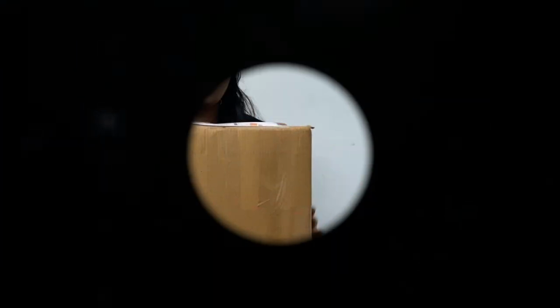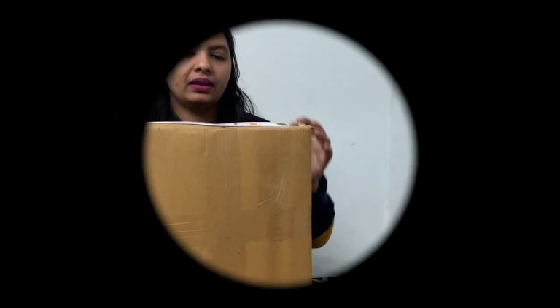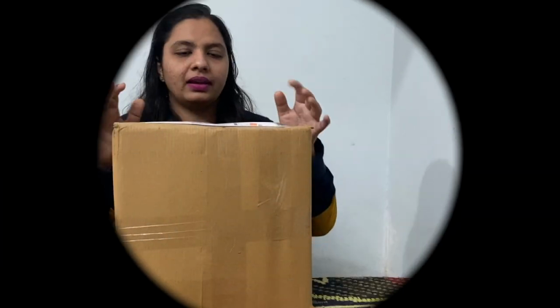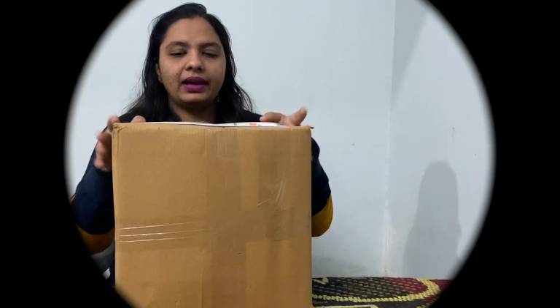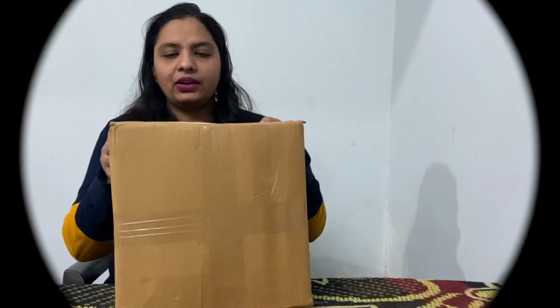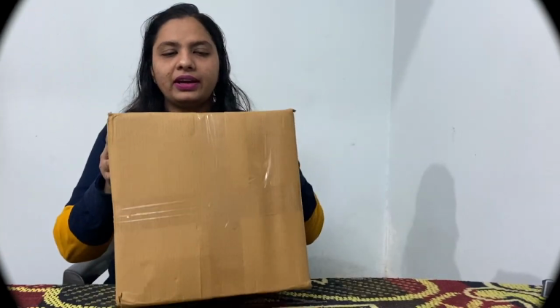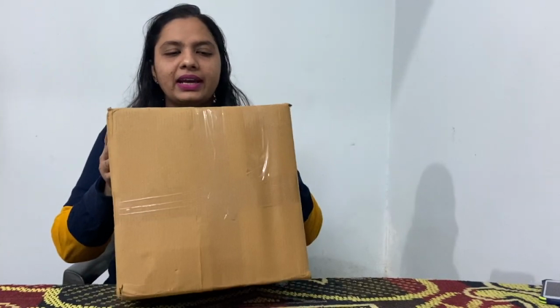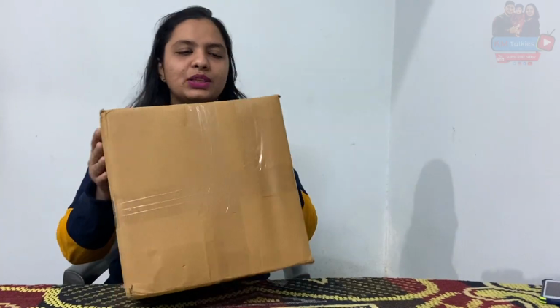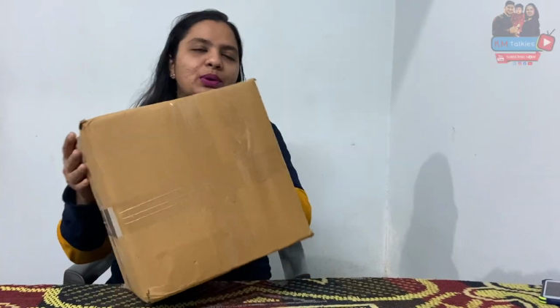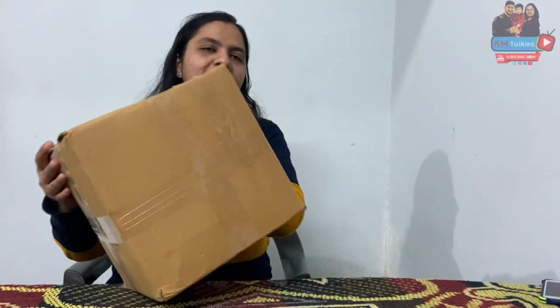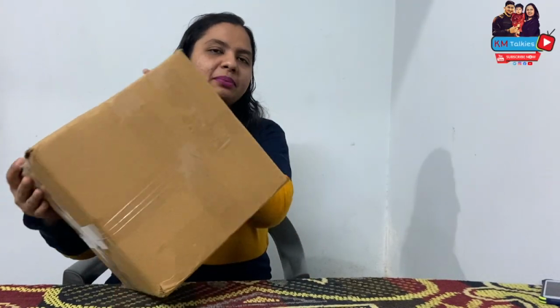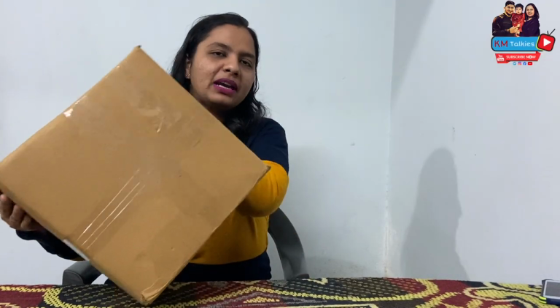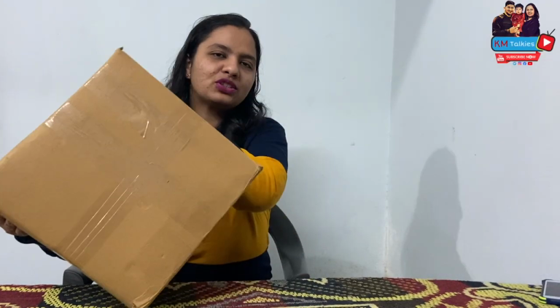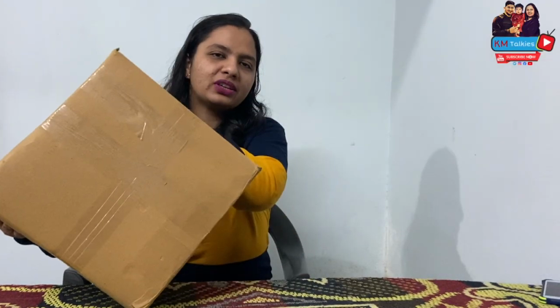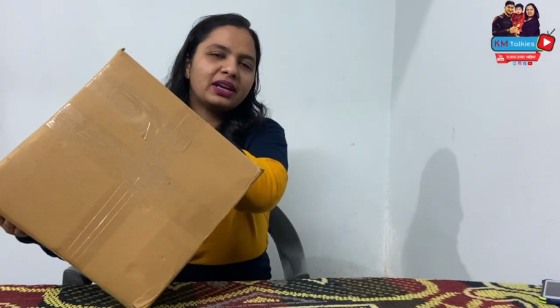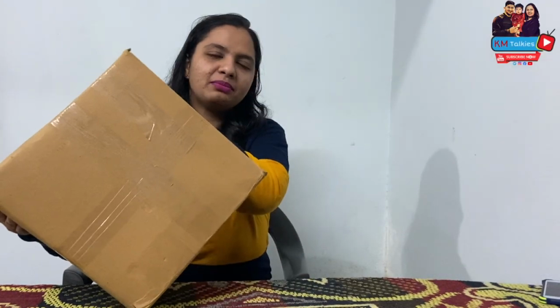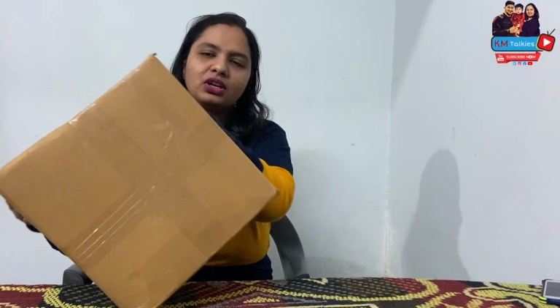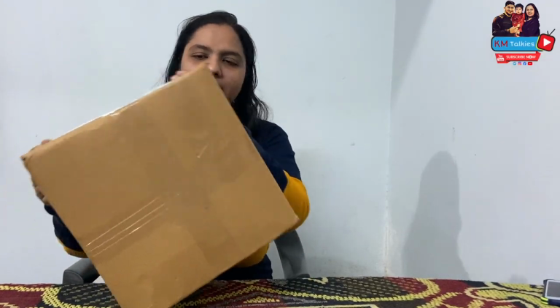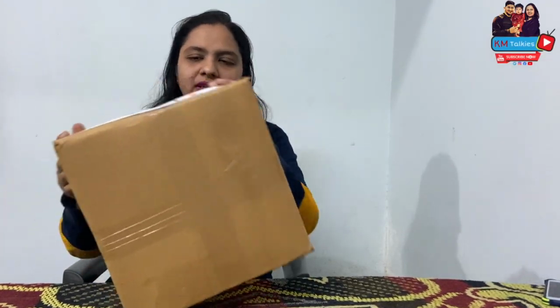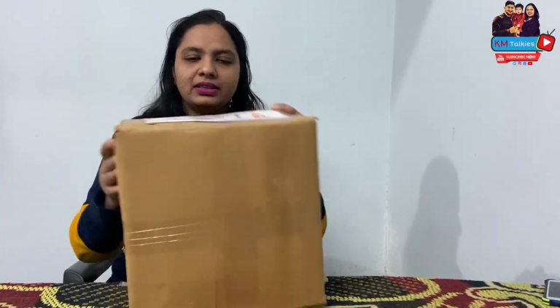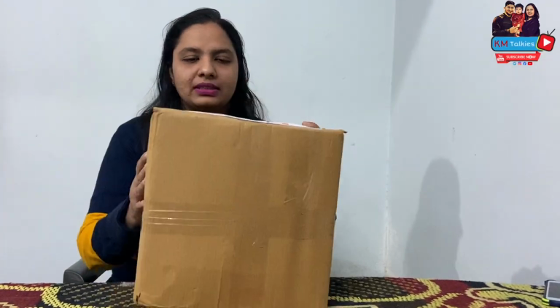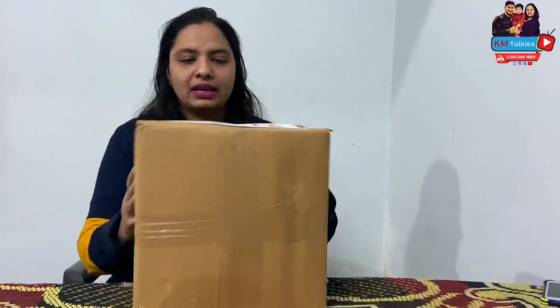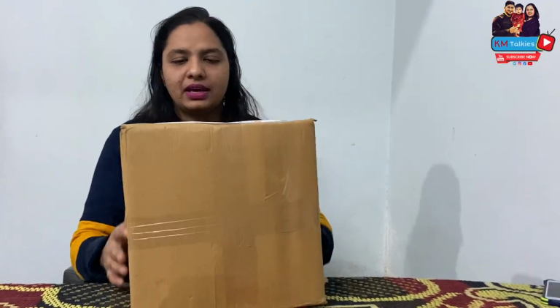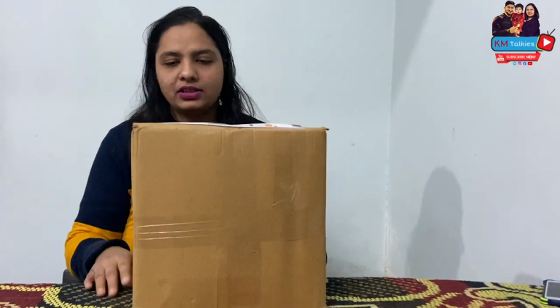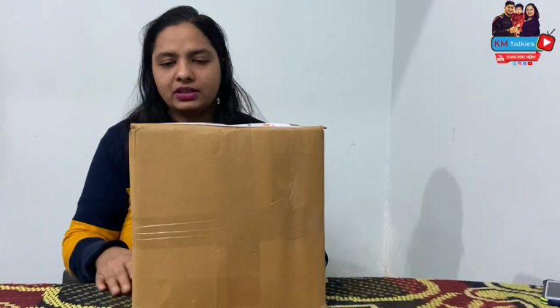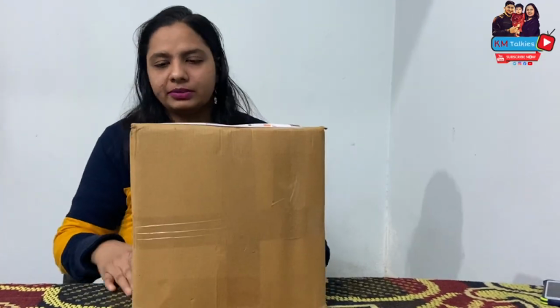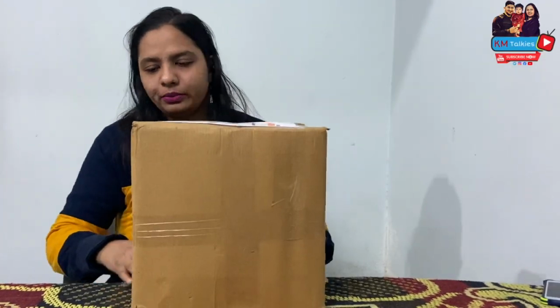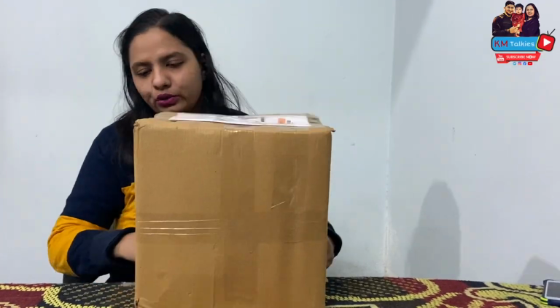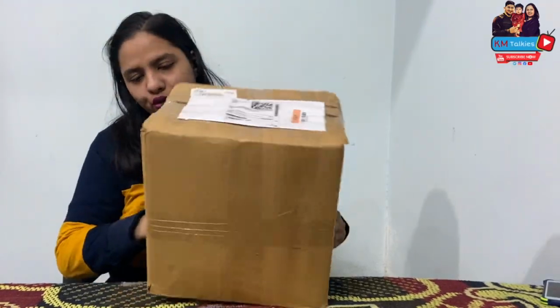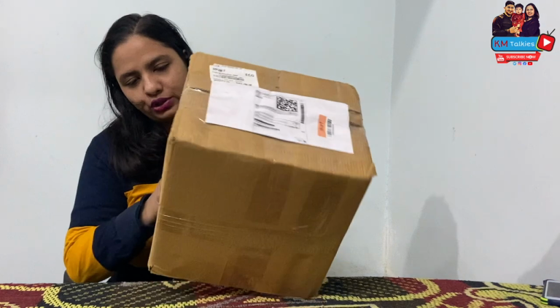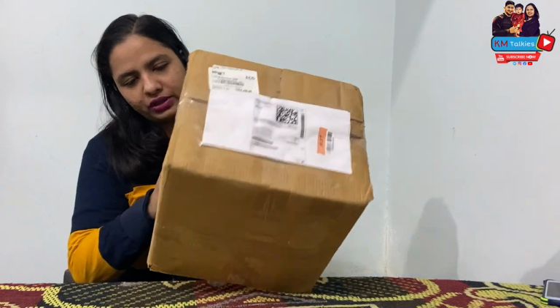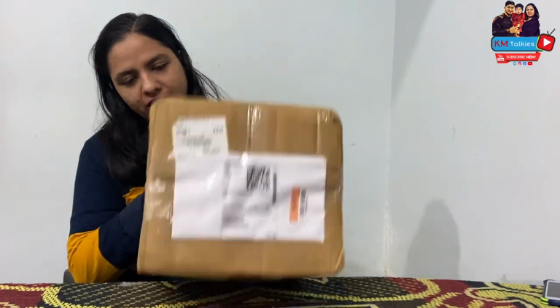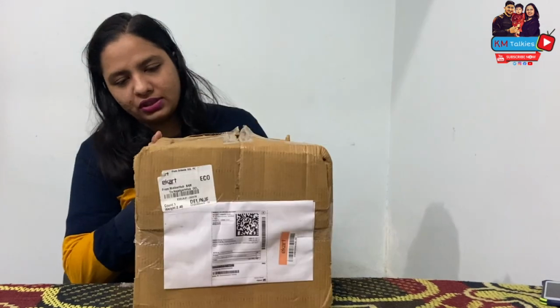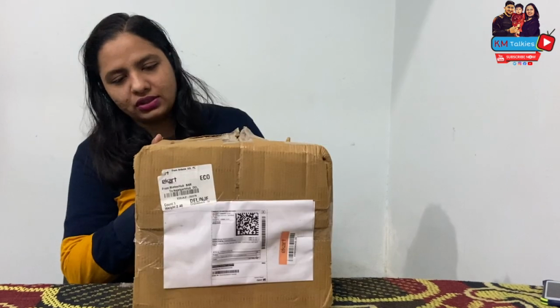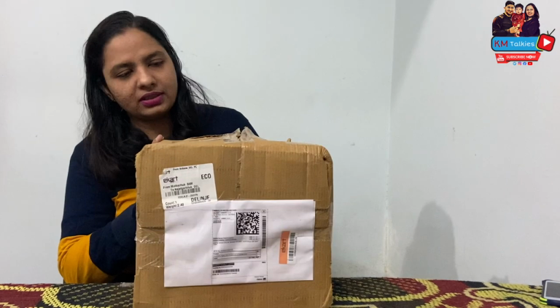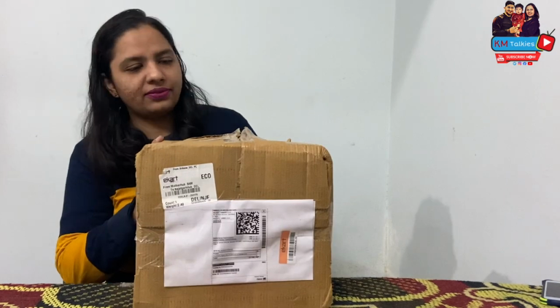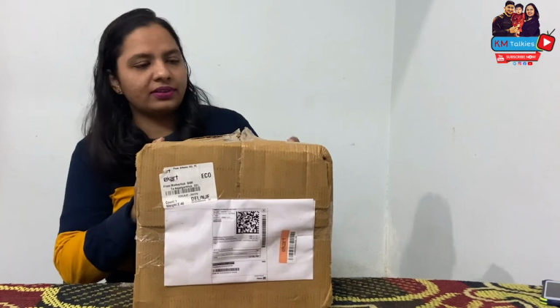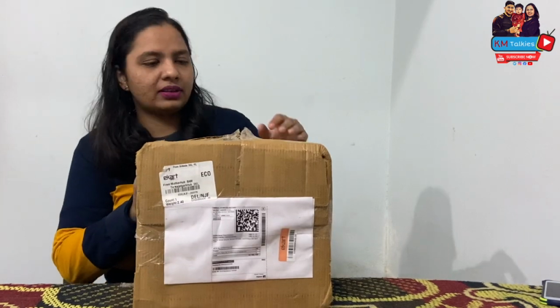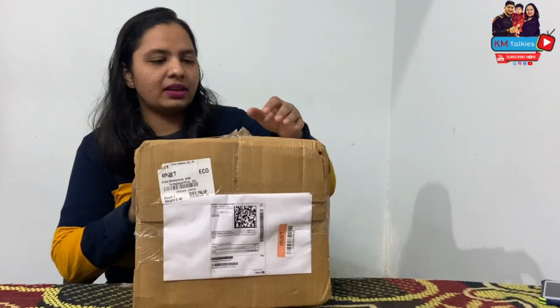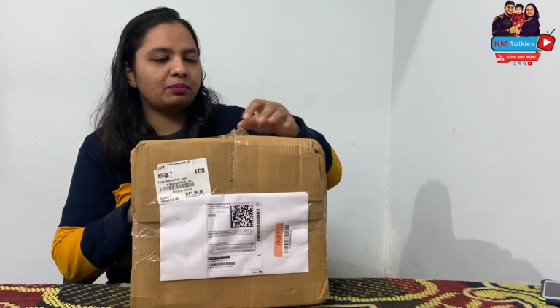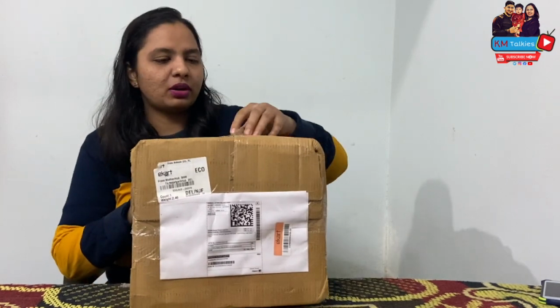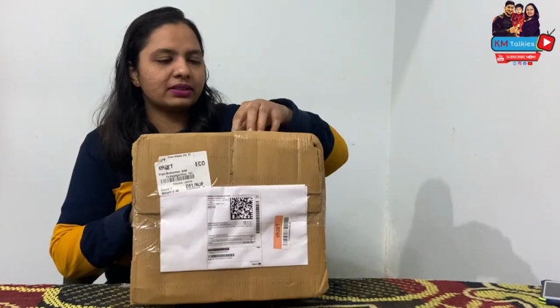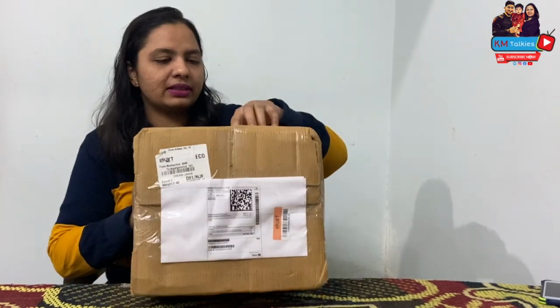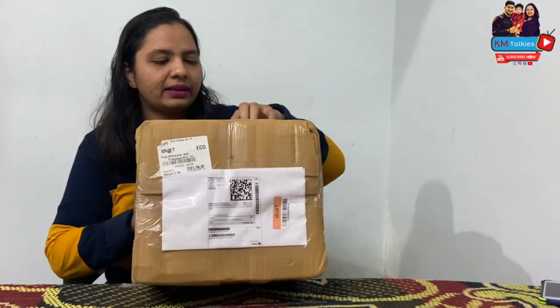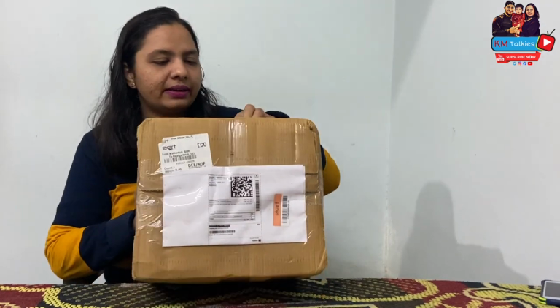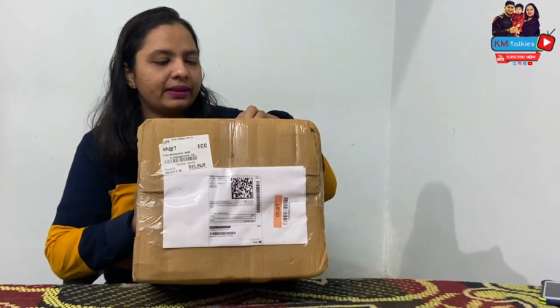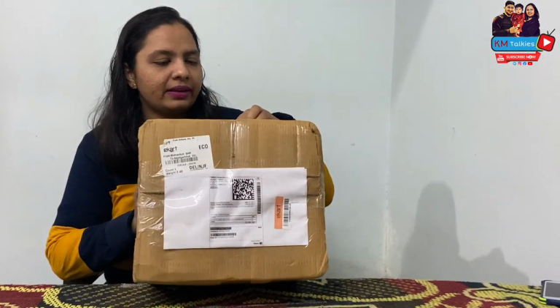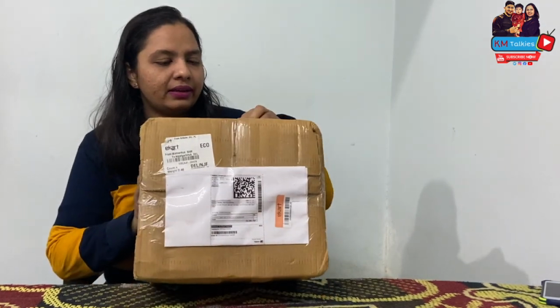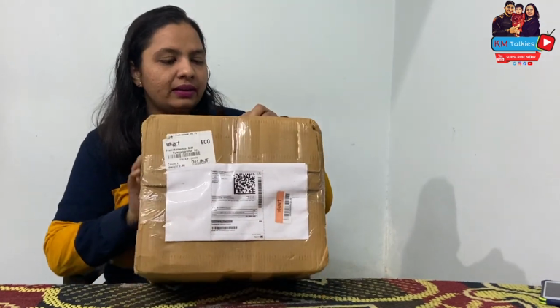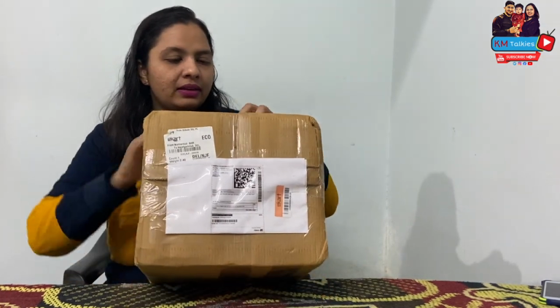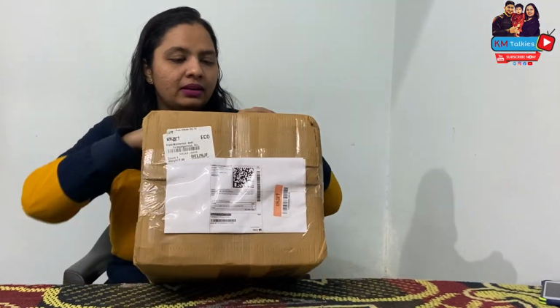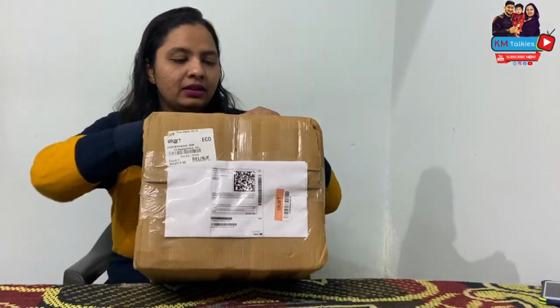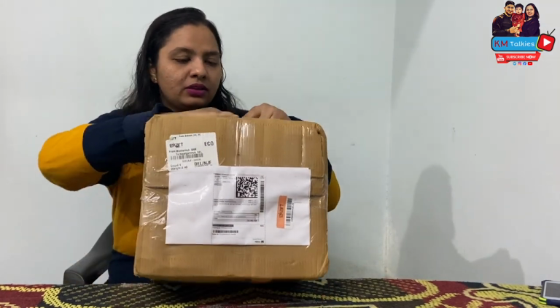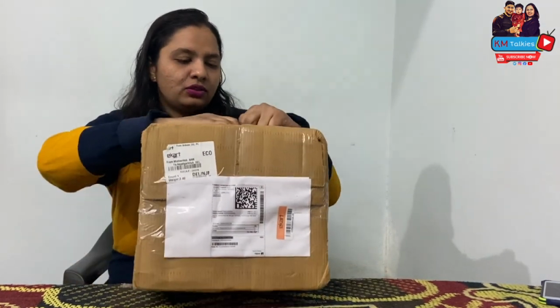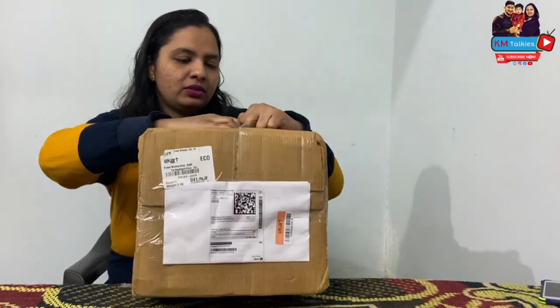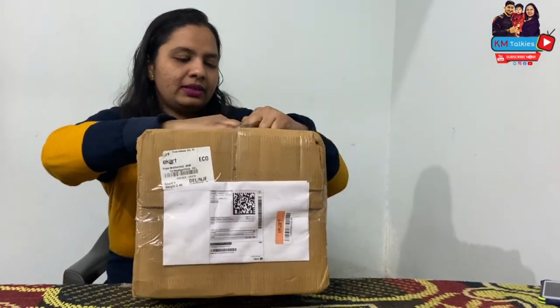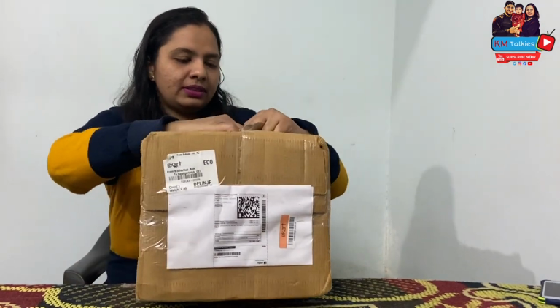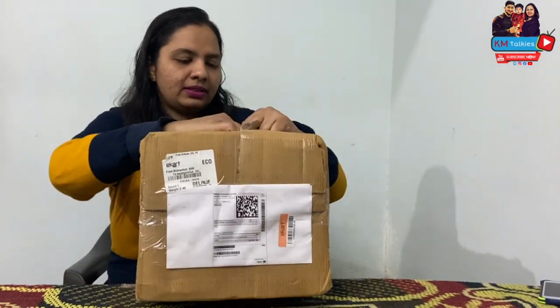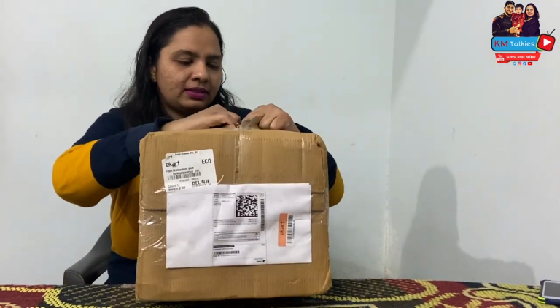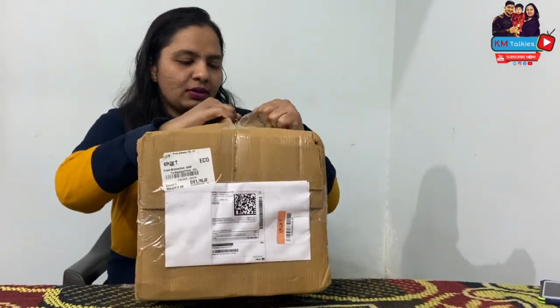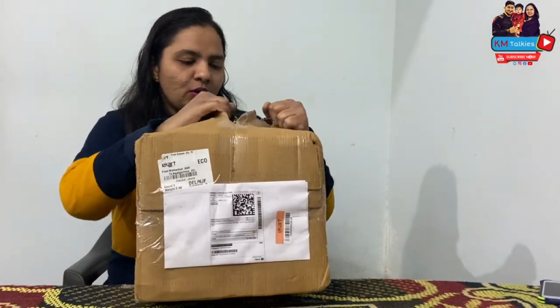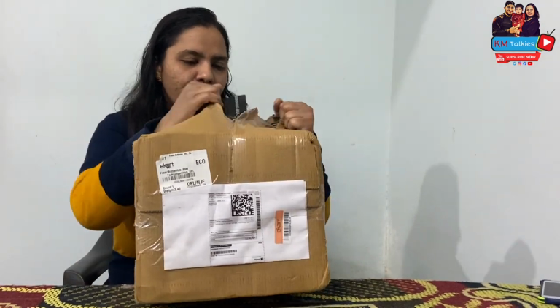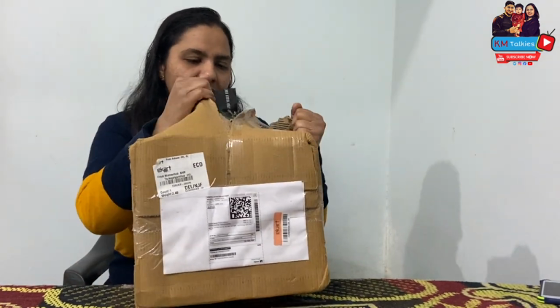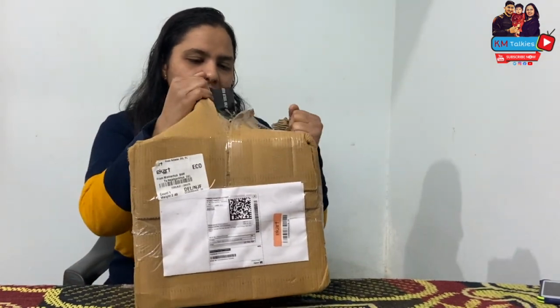Hello guys, welcome back to KM Talkies. Today we are unboxing some kitchen stuff. So let's open it.